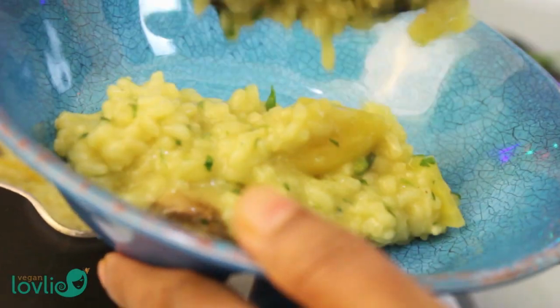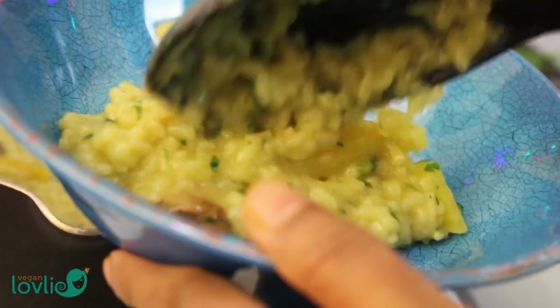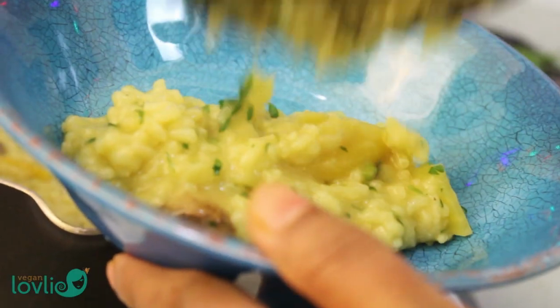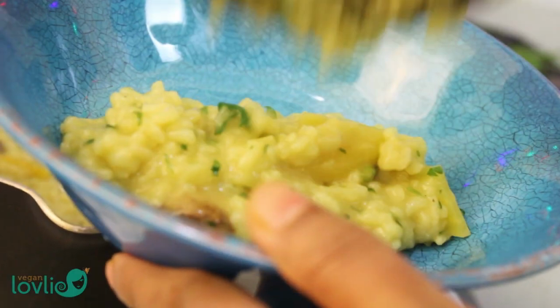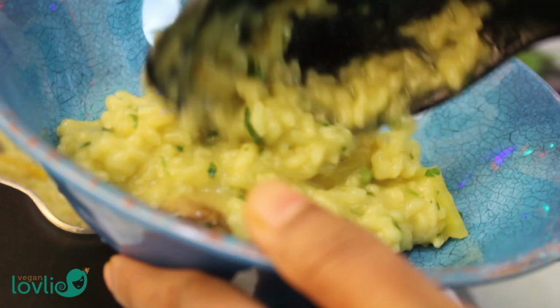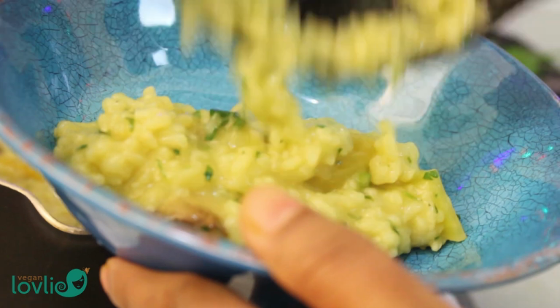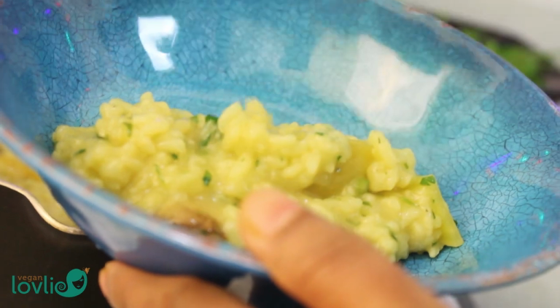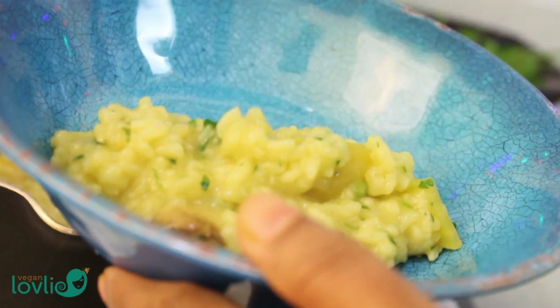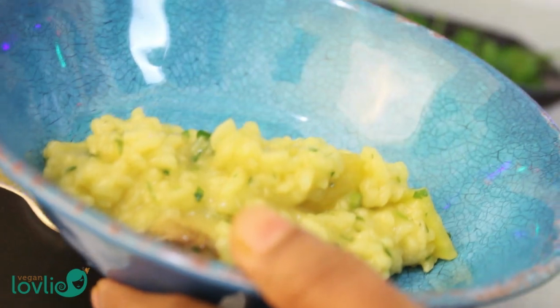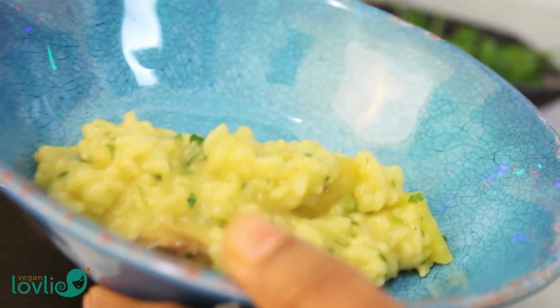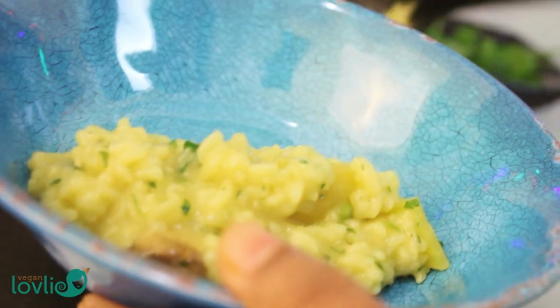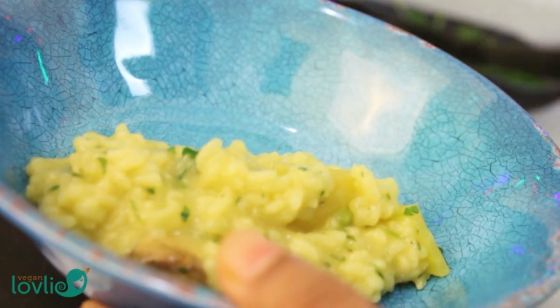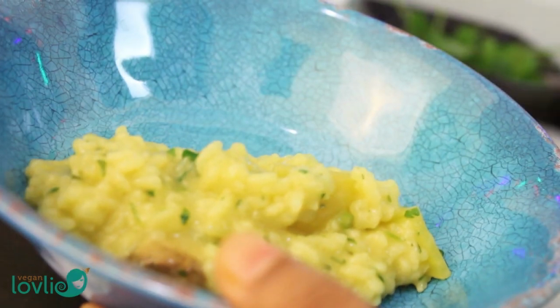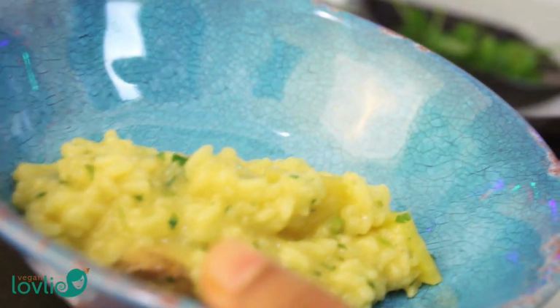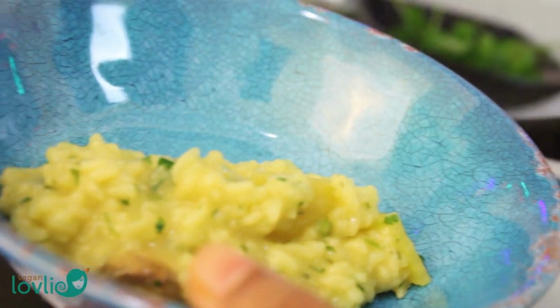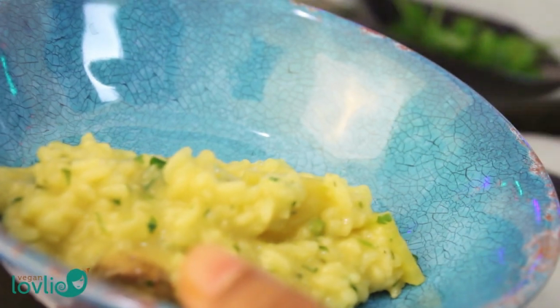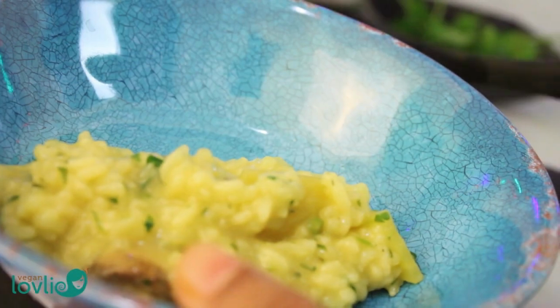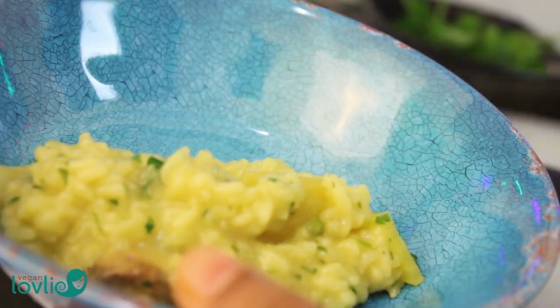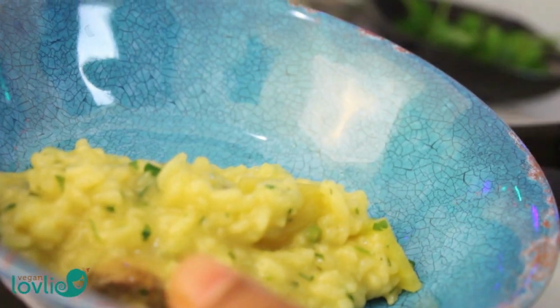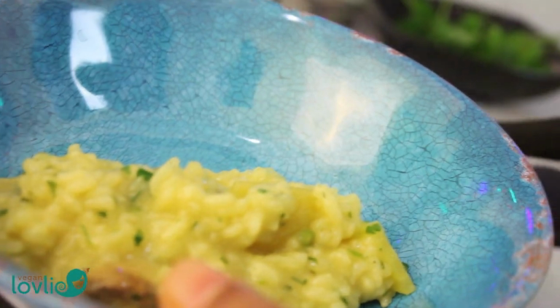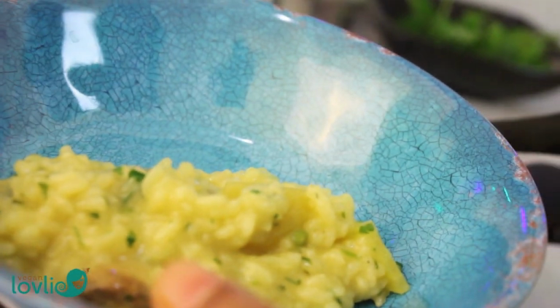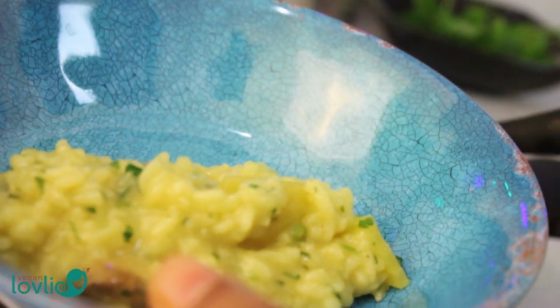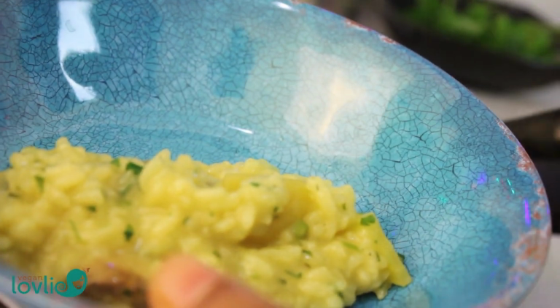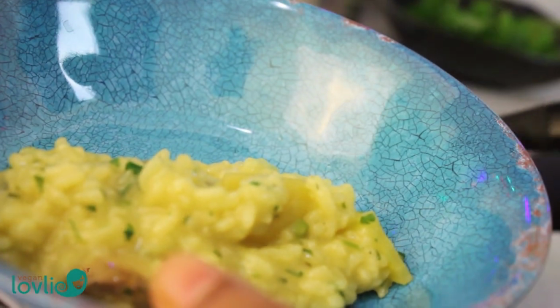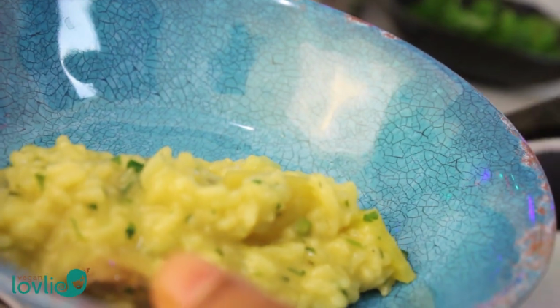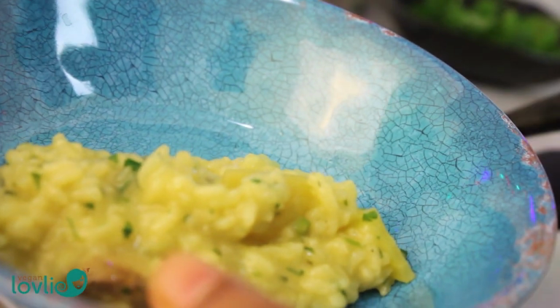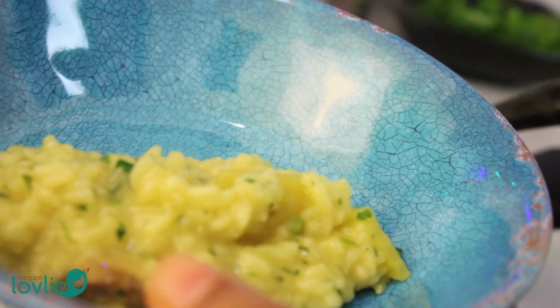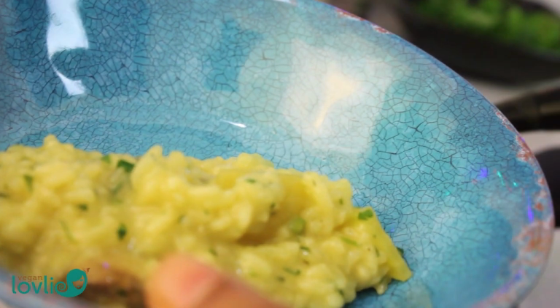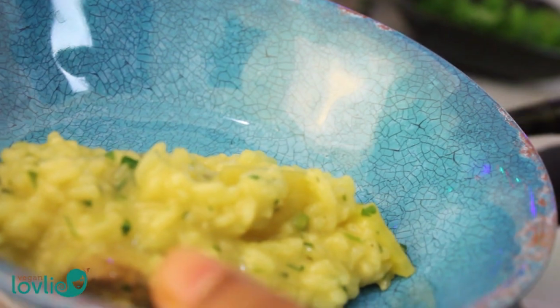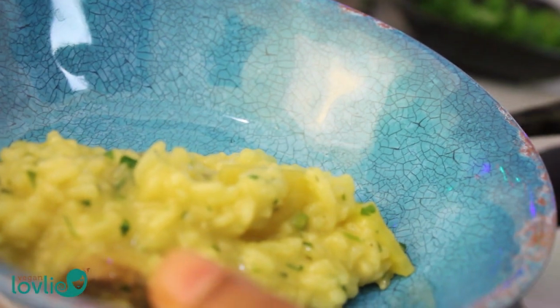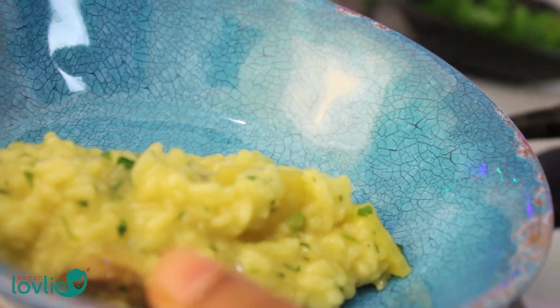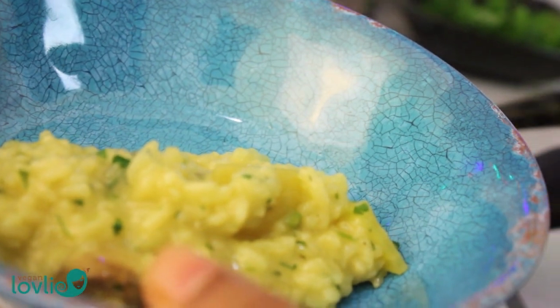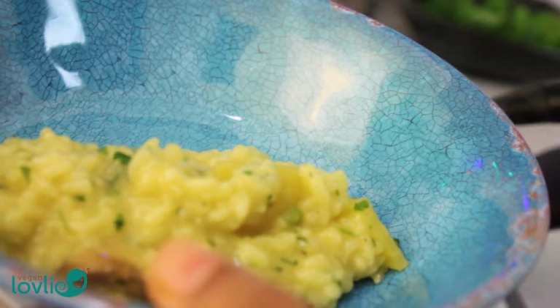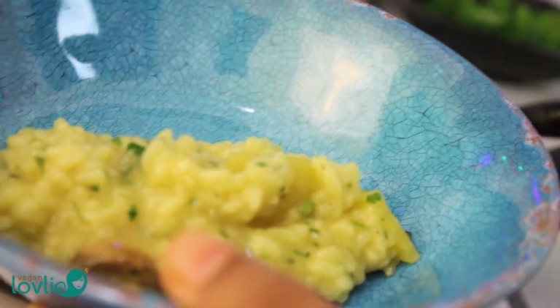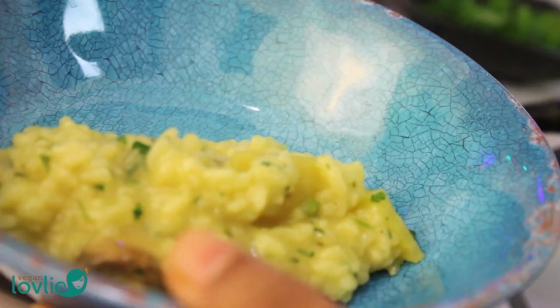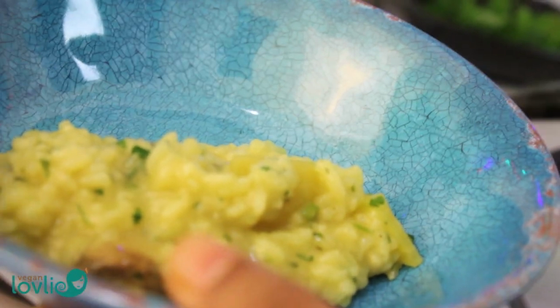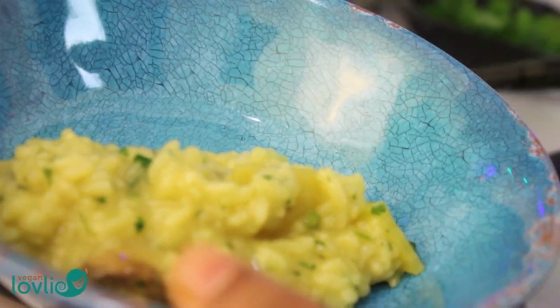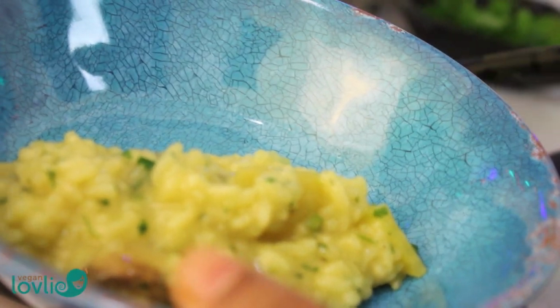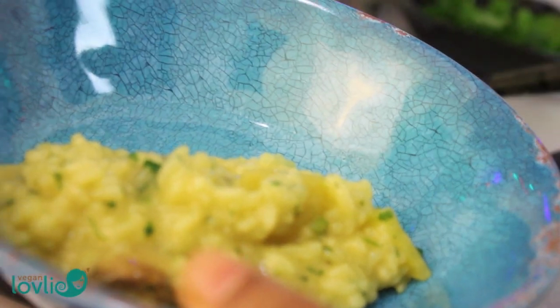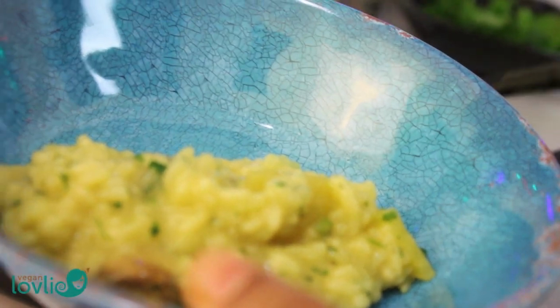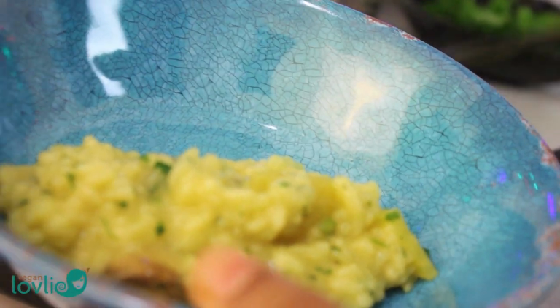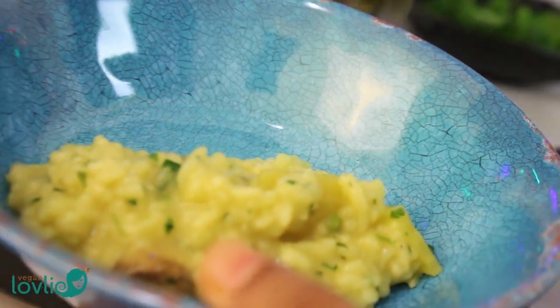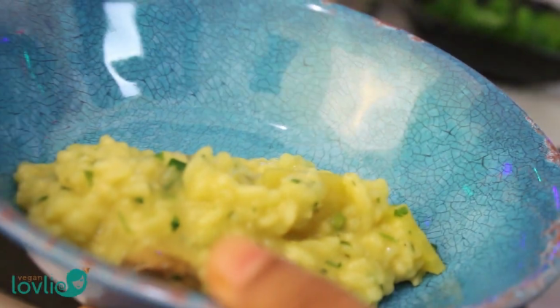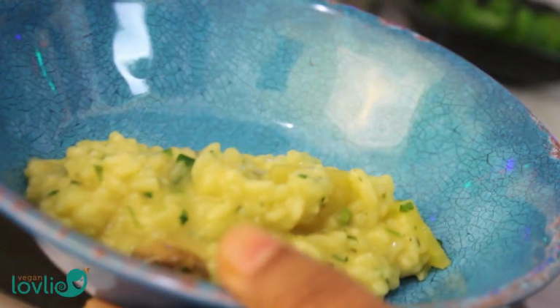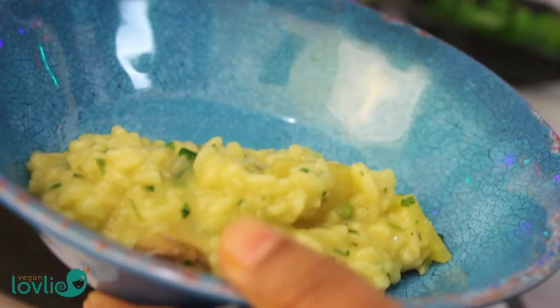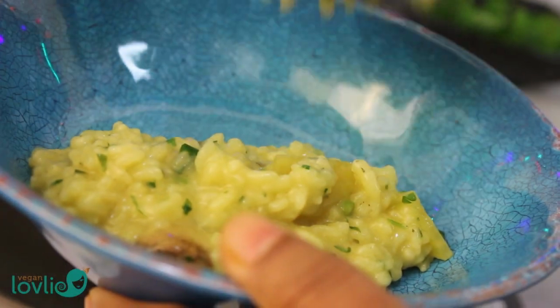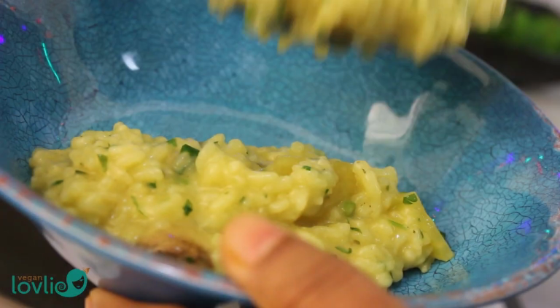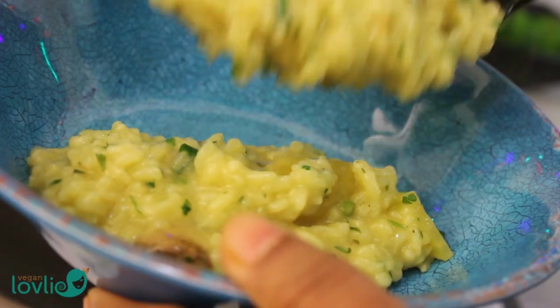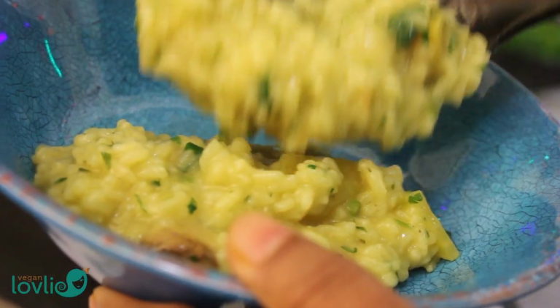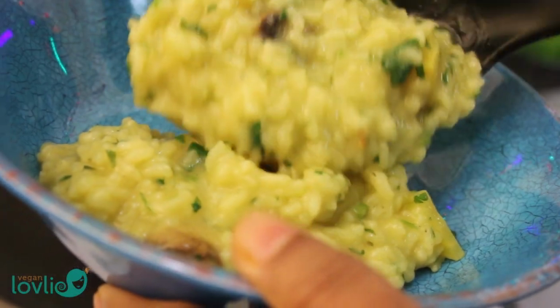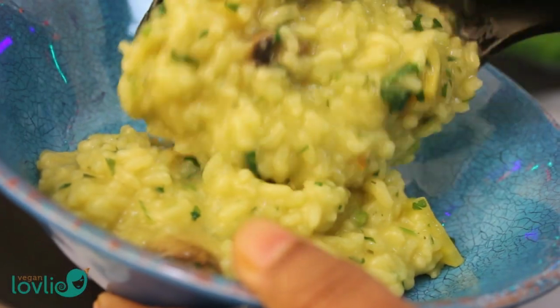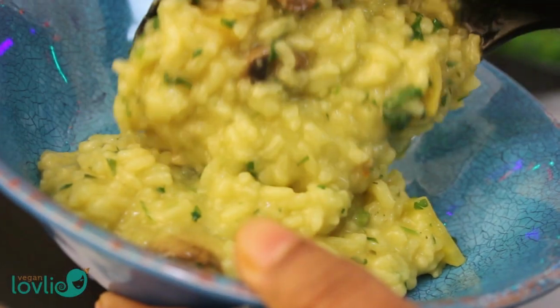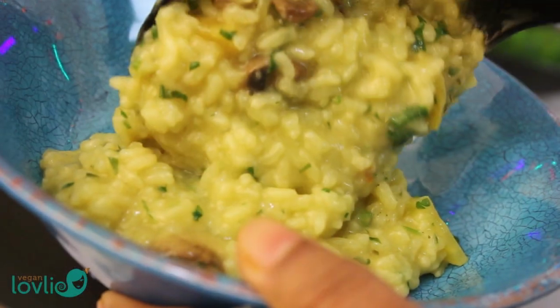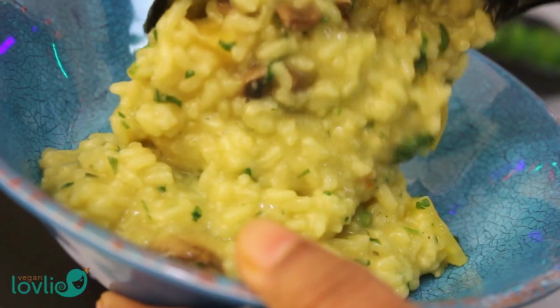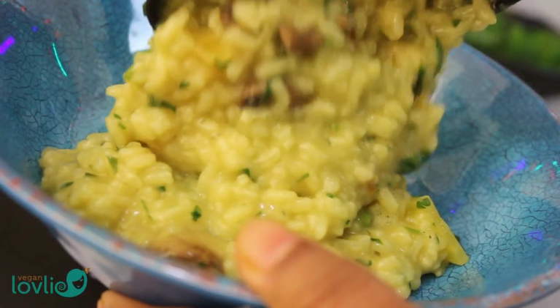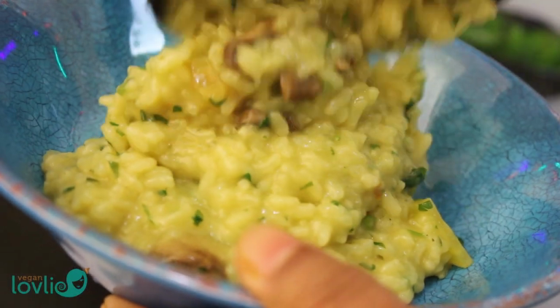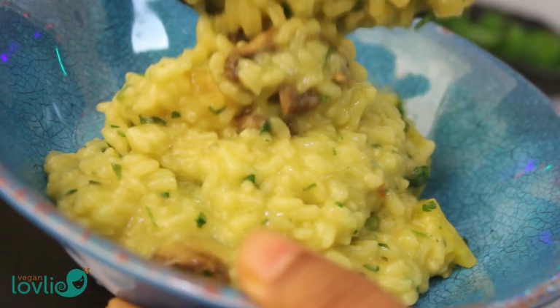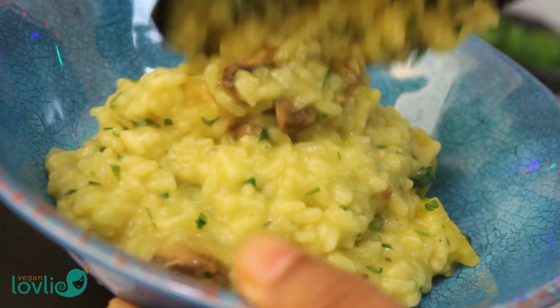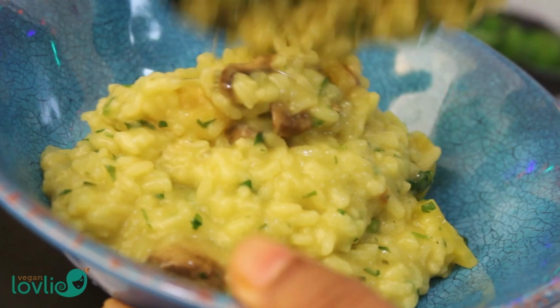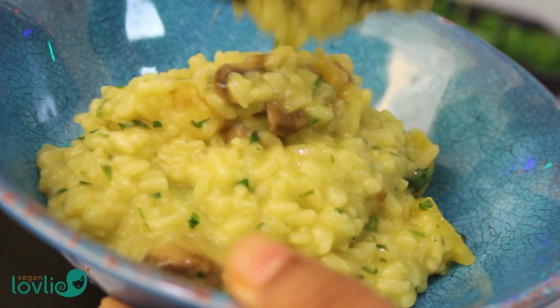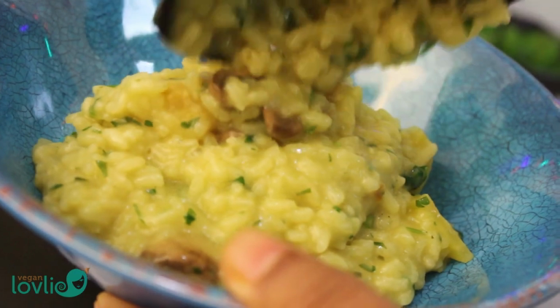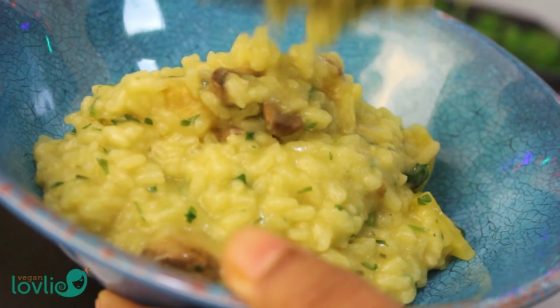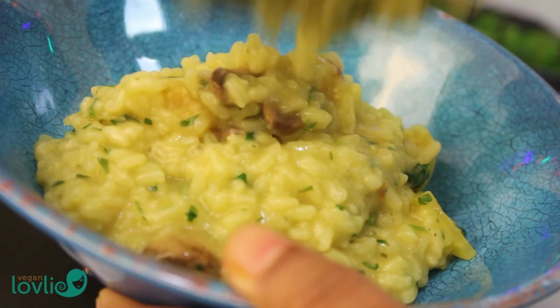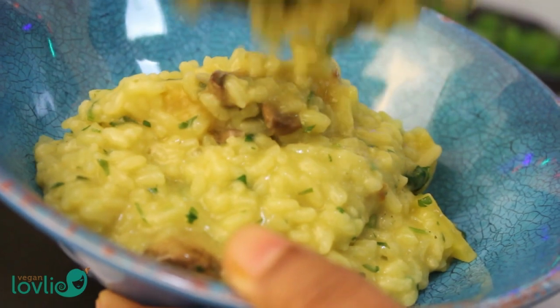I'll leave the link to the full recipe in the description box below. So, let's get started.